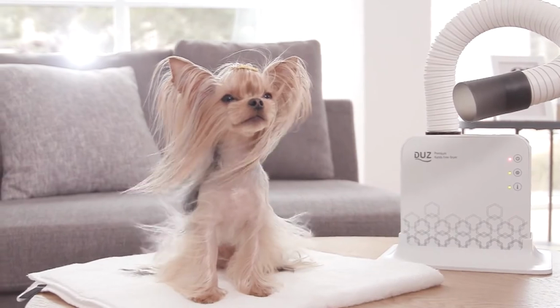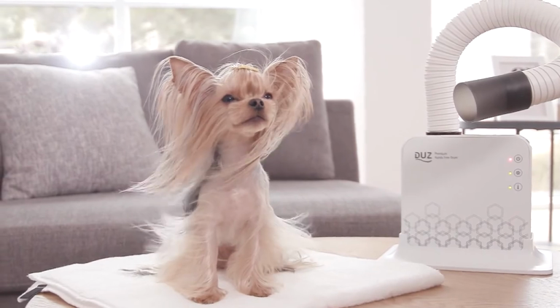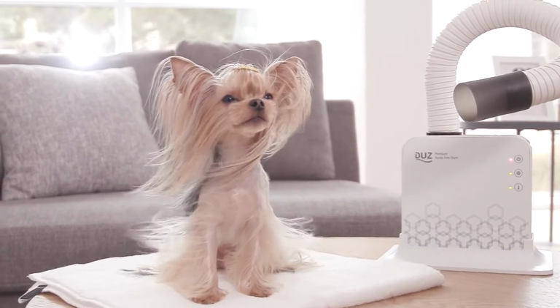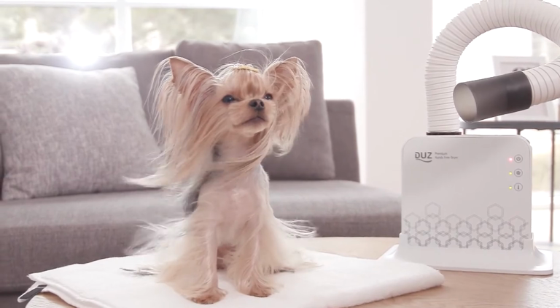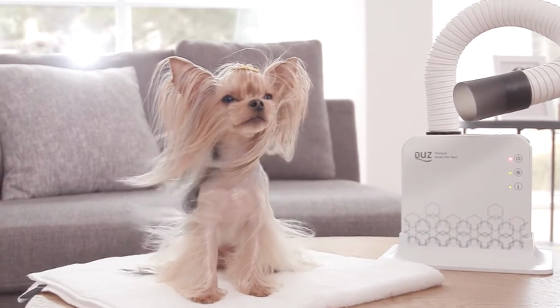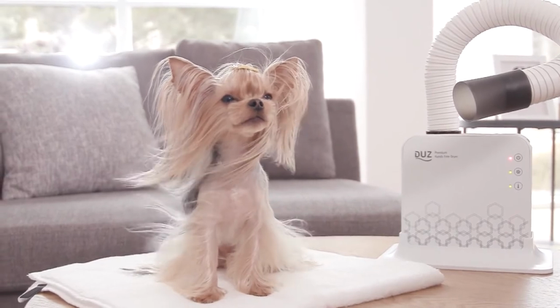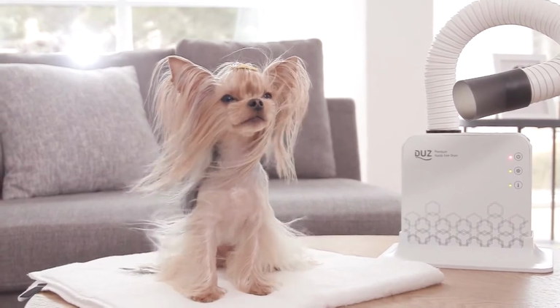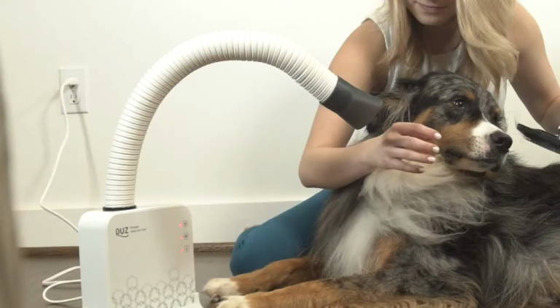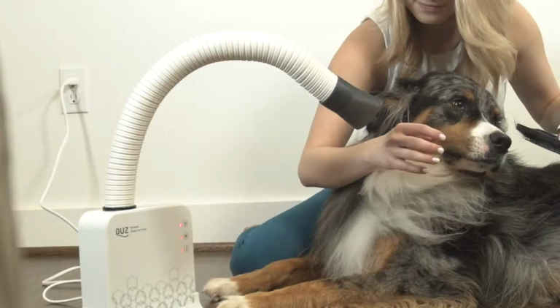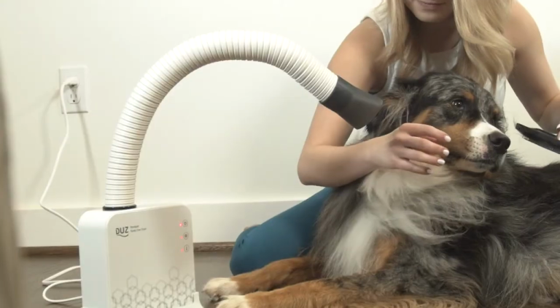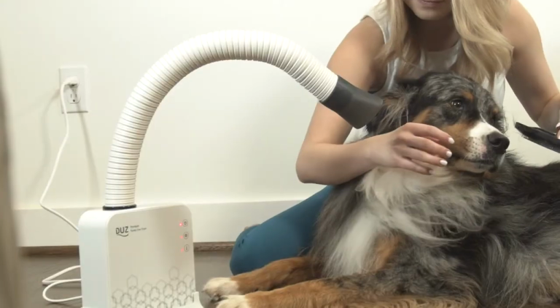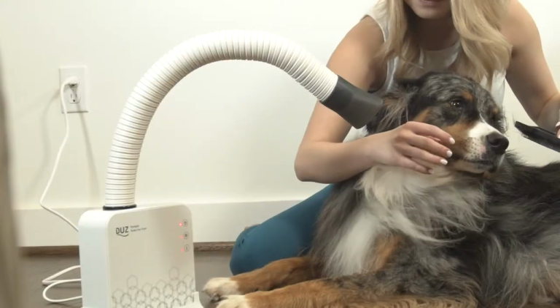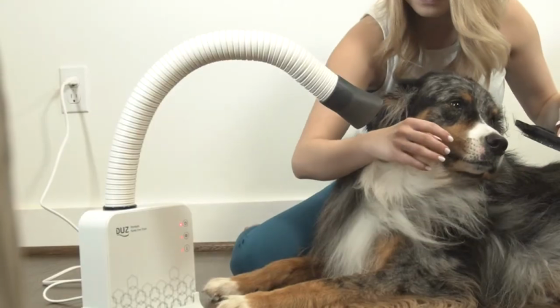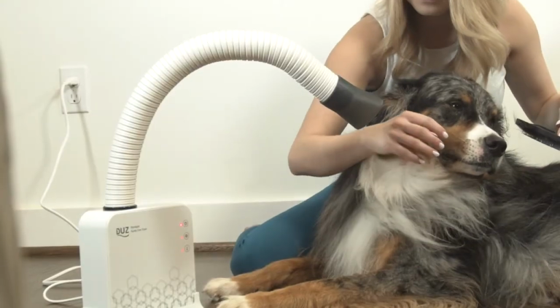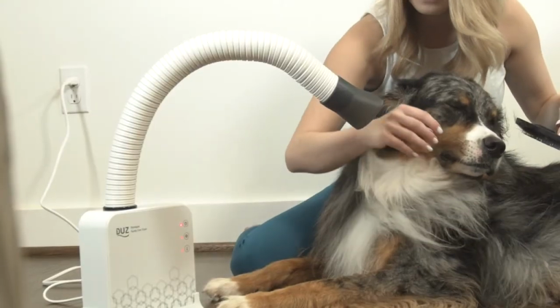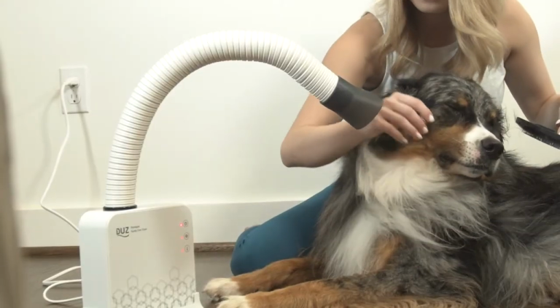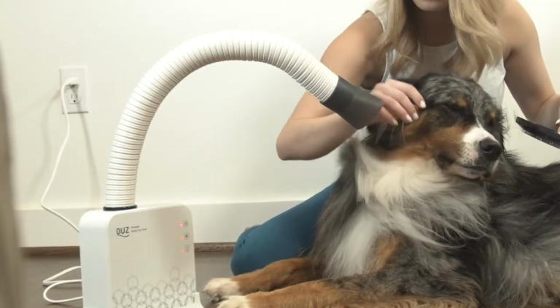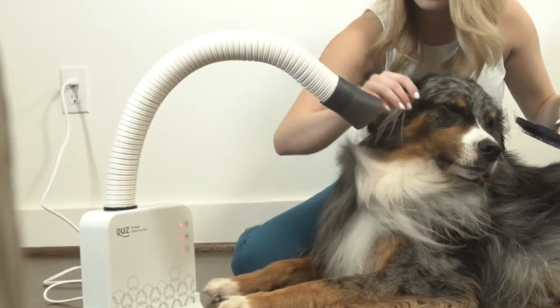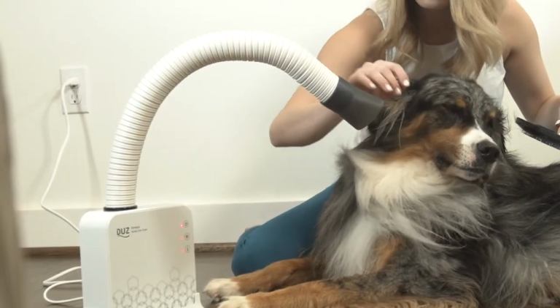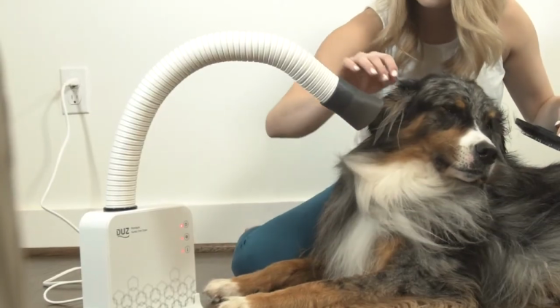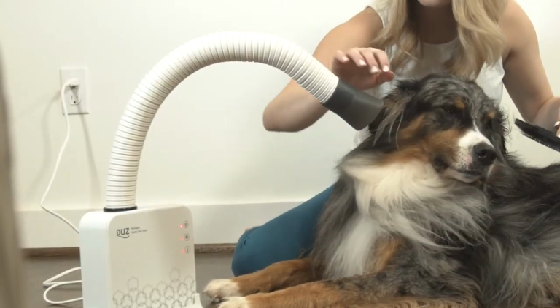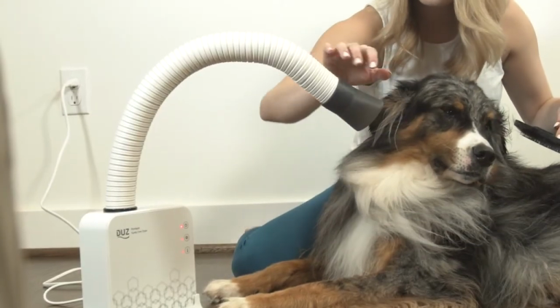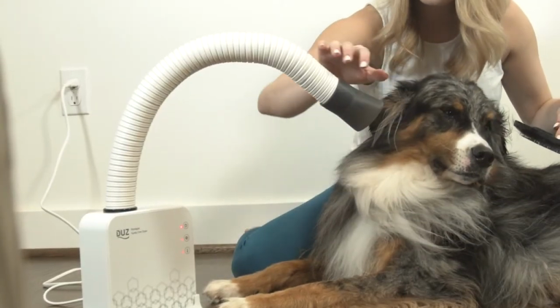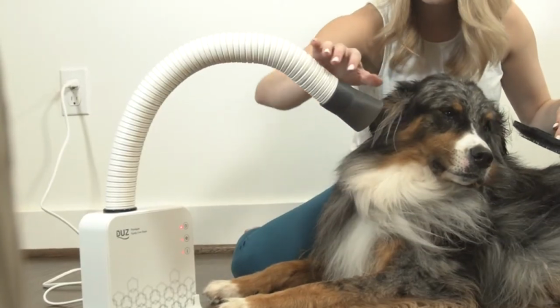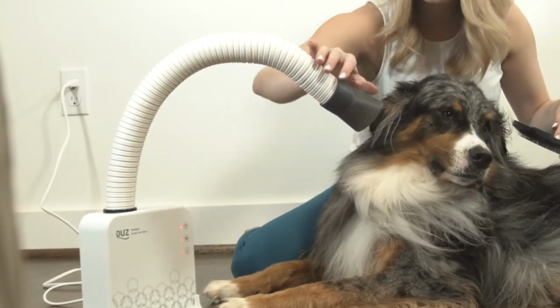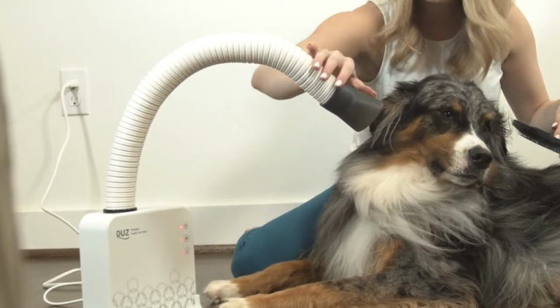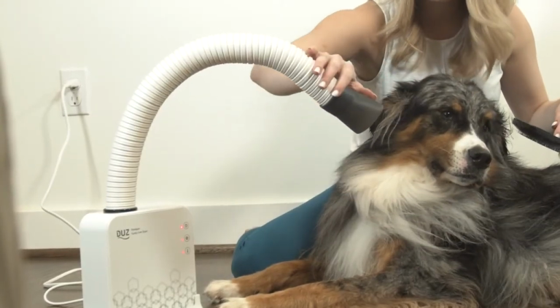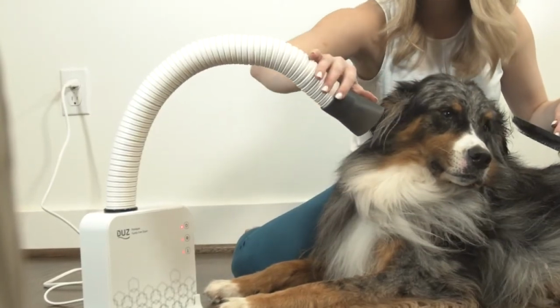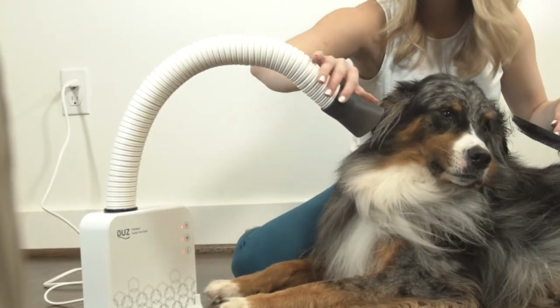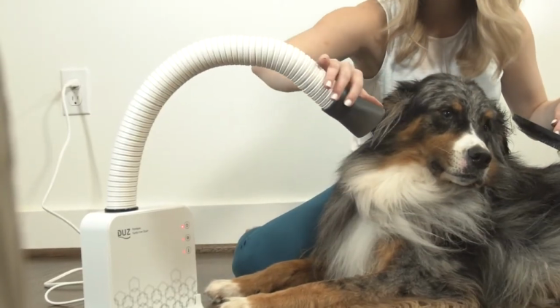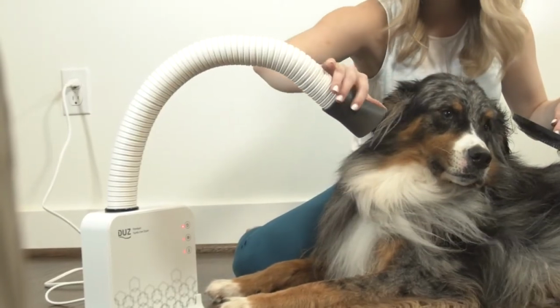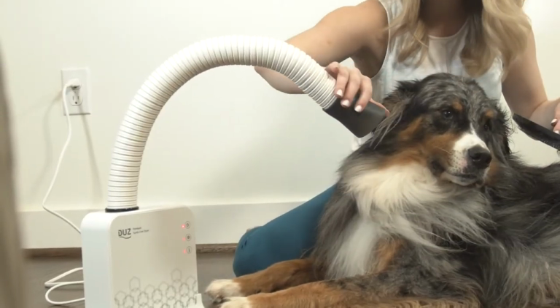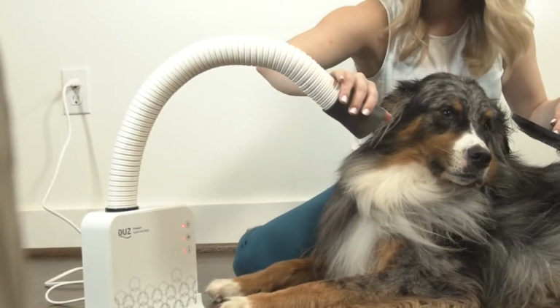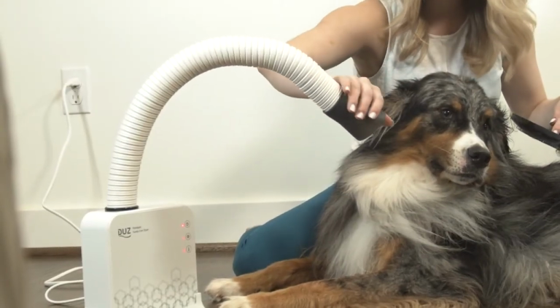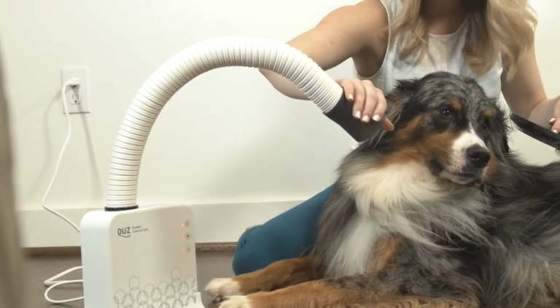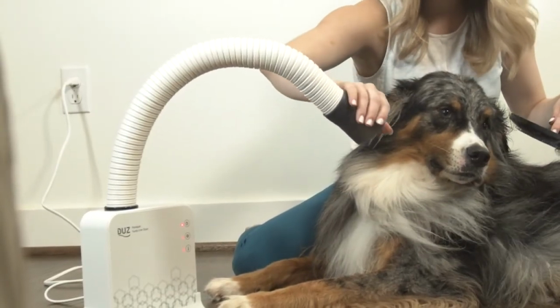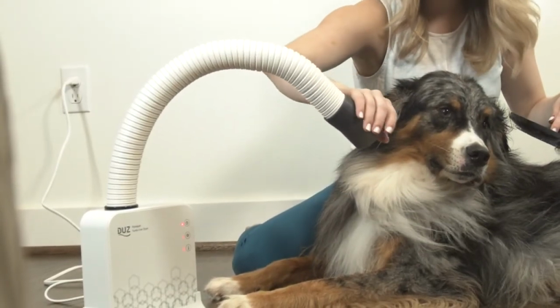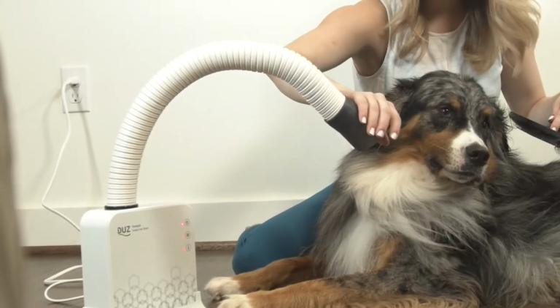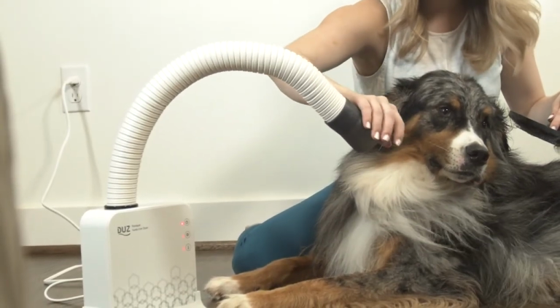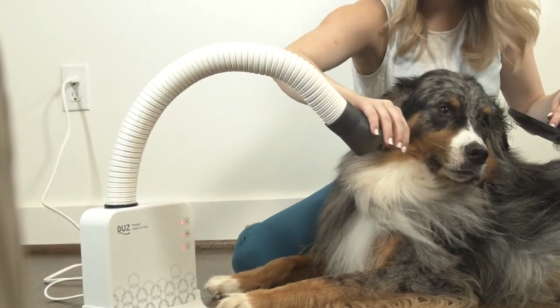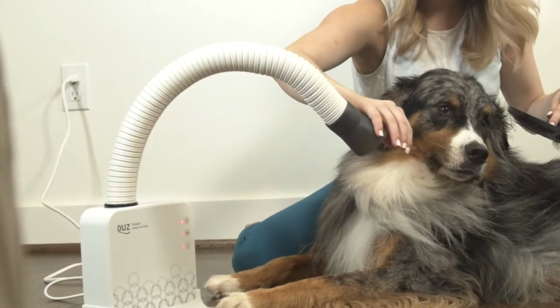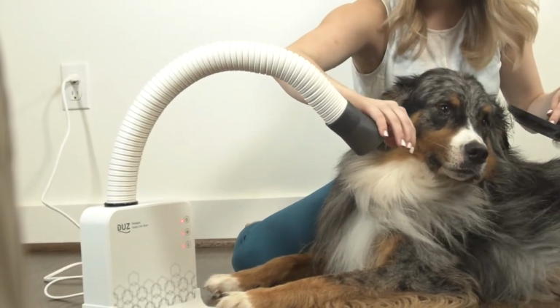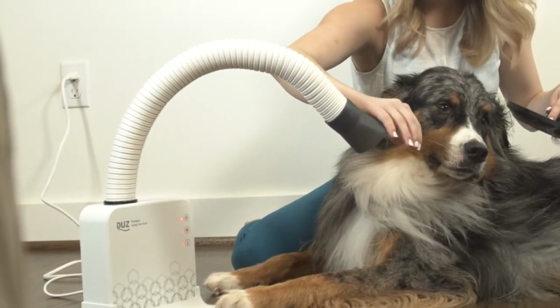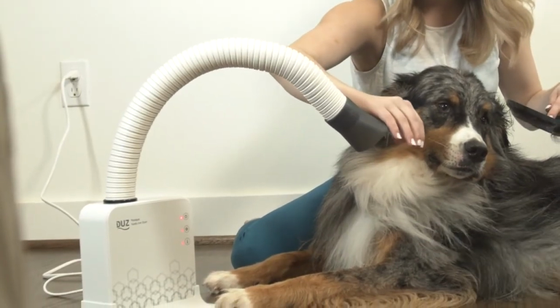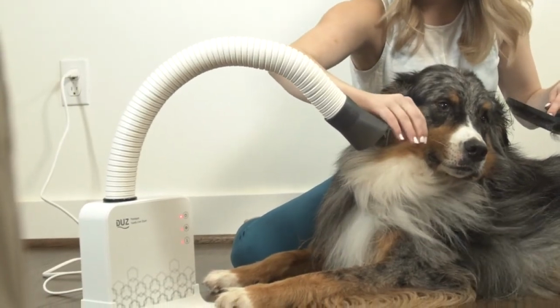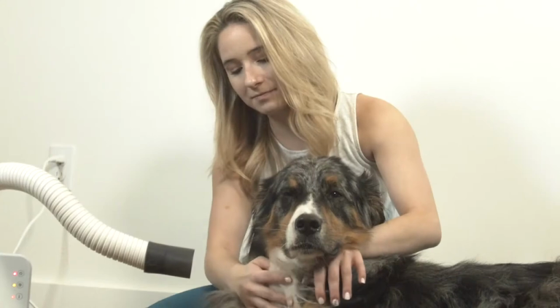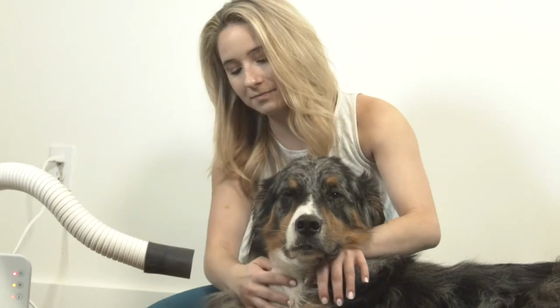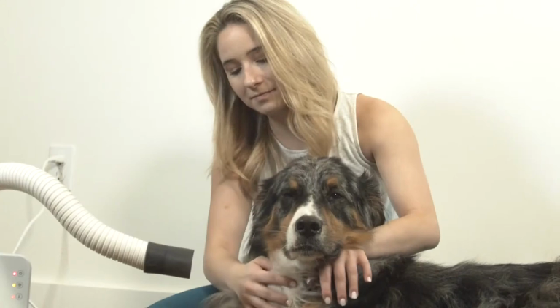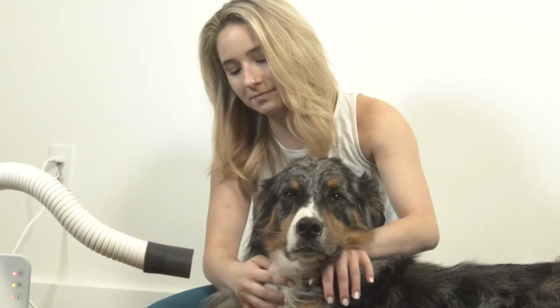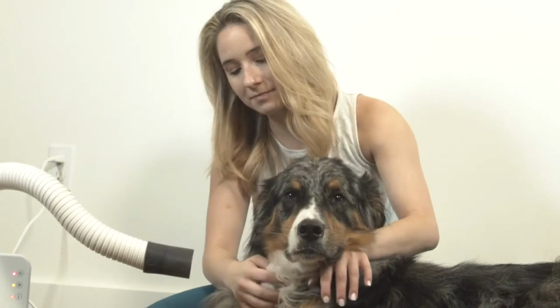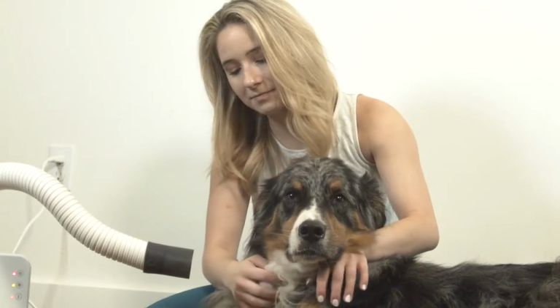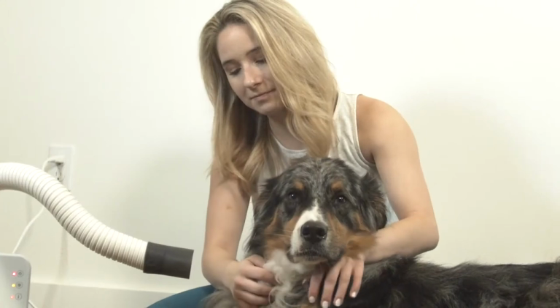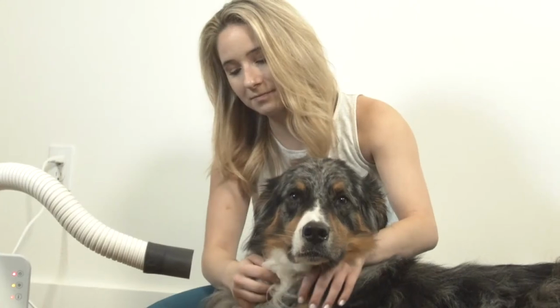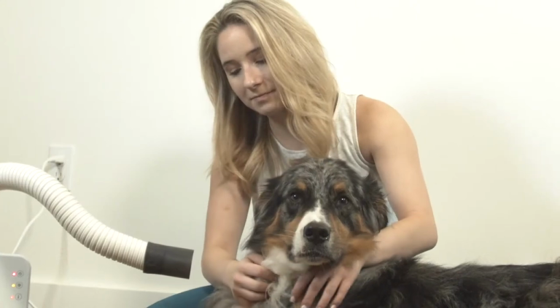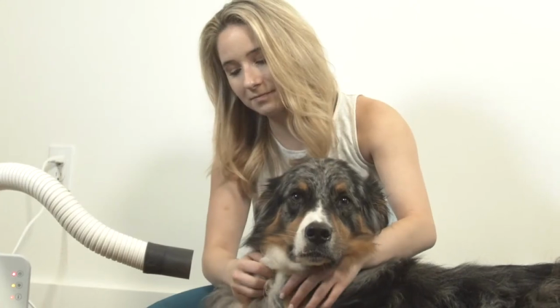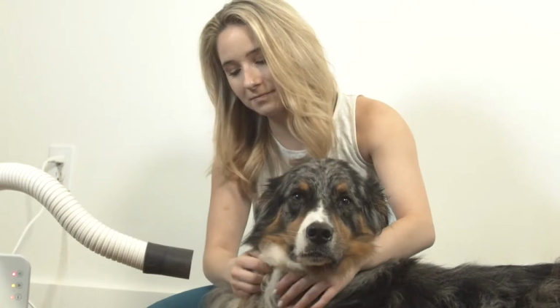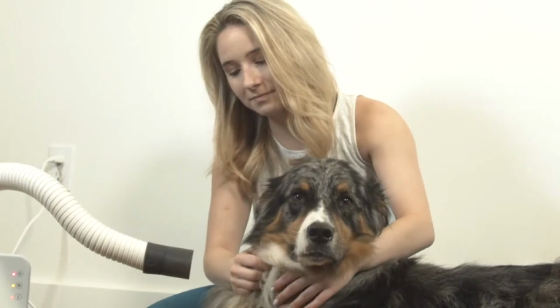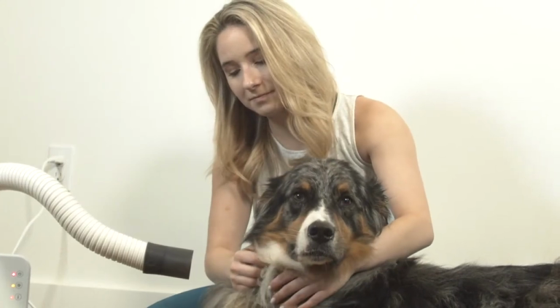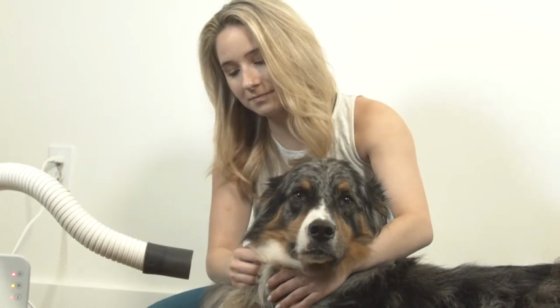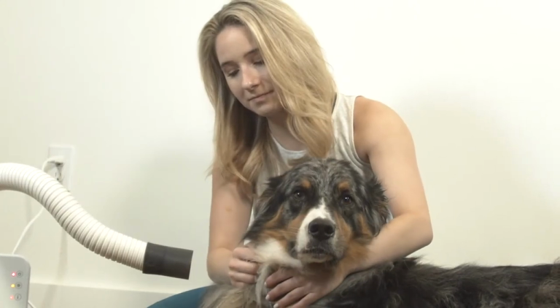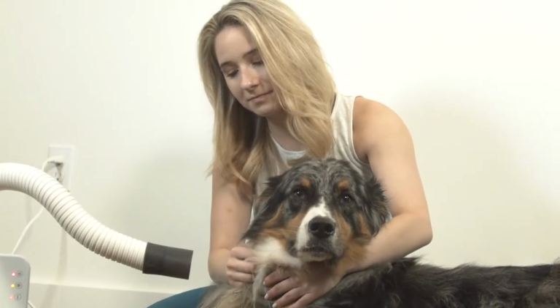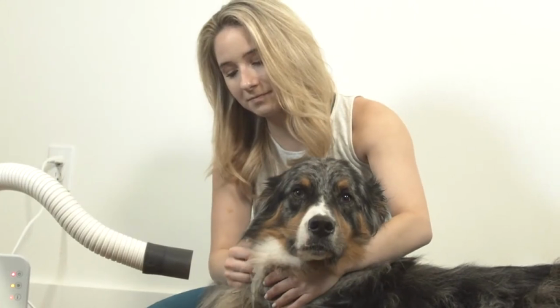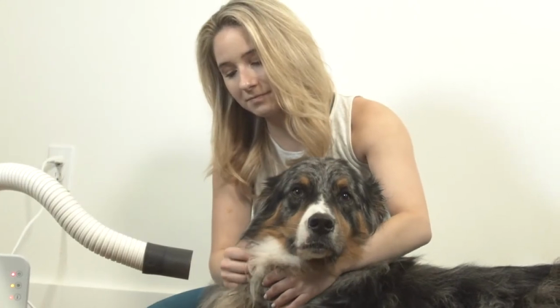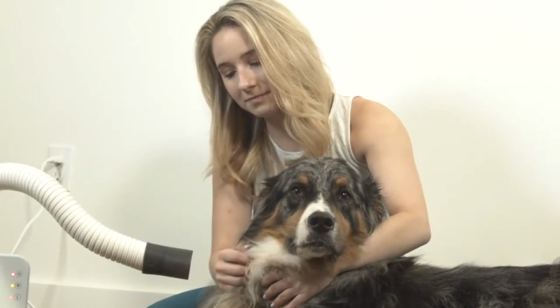For optimal drying, place the dryer near your pet, then fix the 360-degree flexible hose in the ideal position for optimal drying.